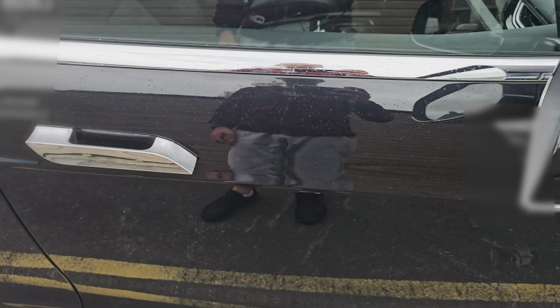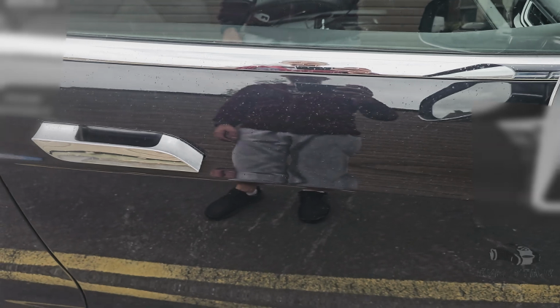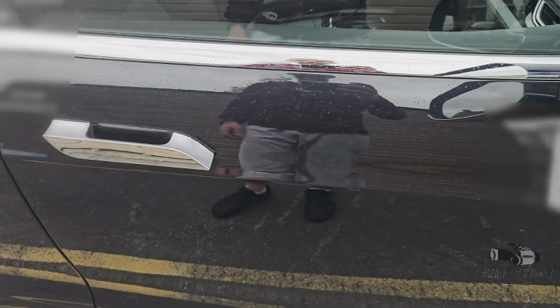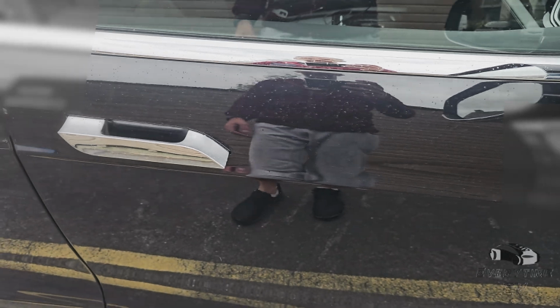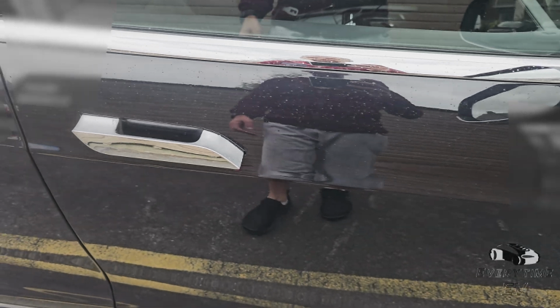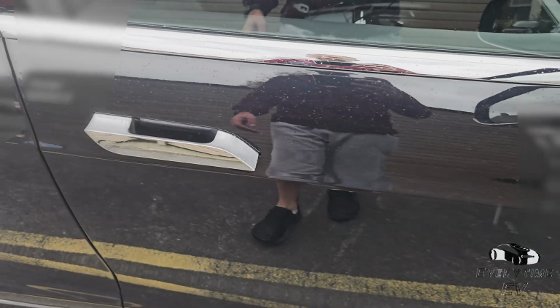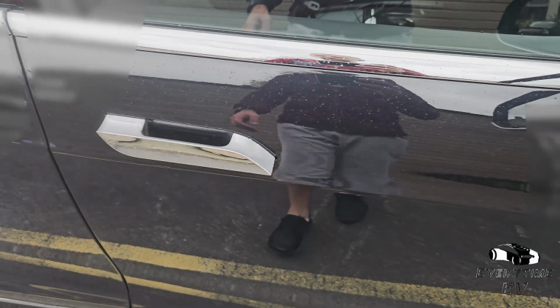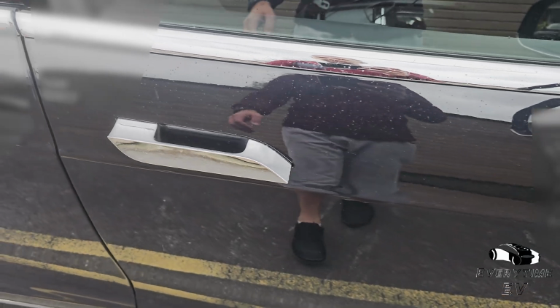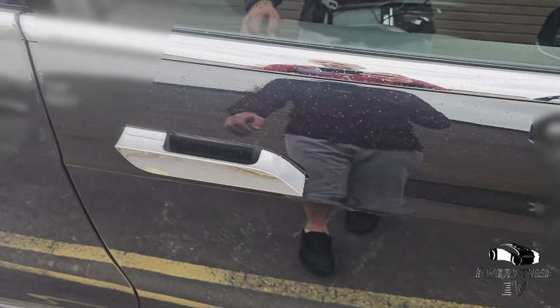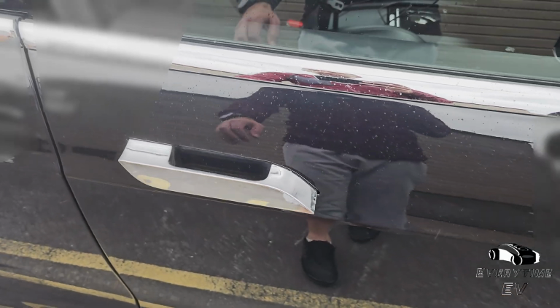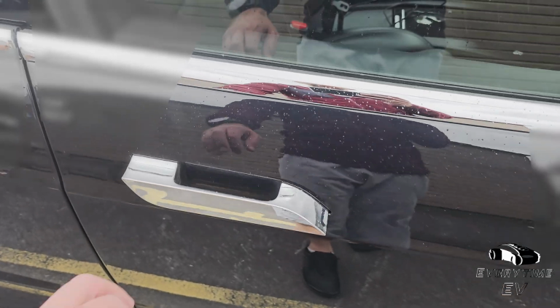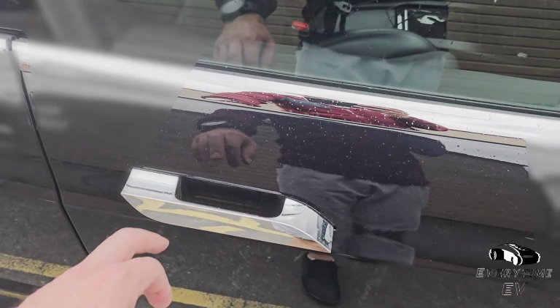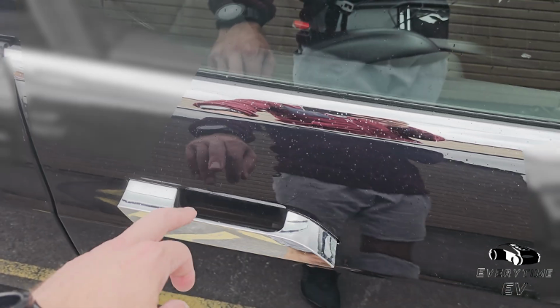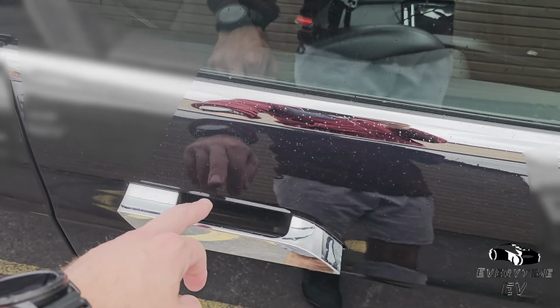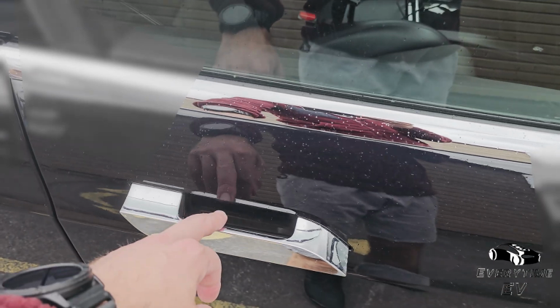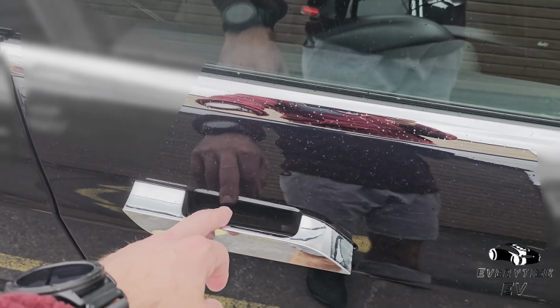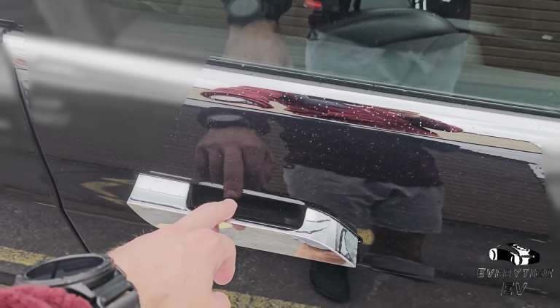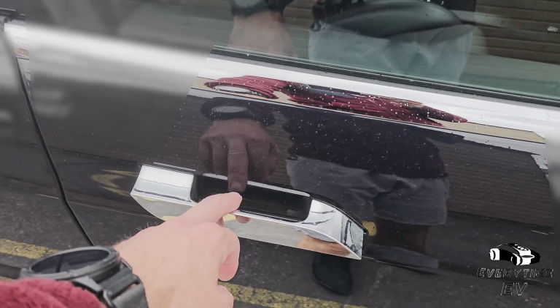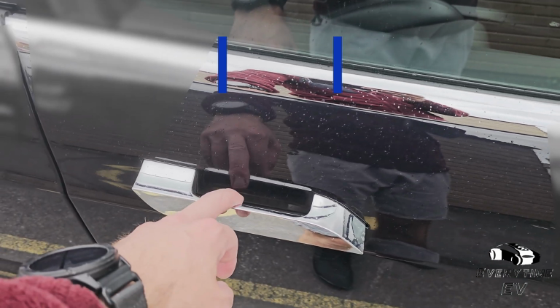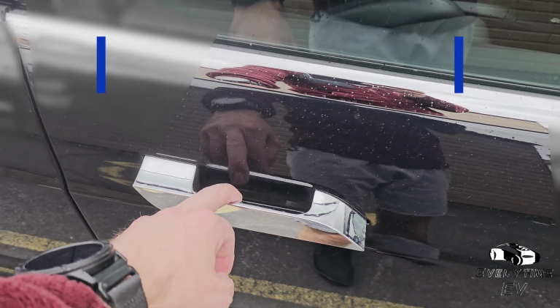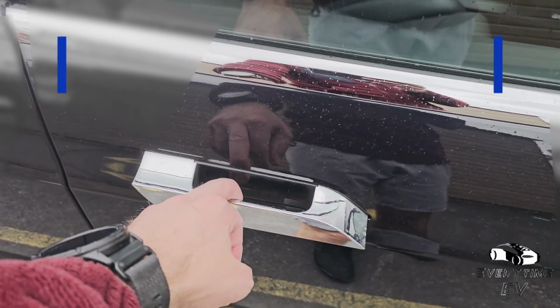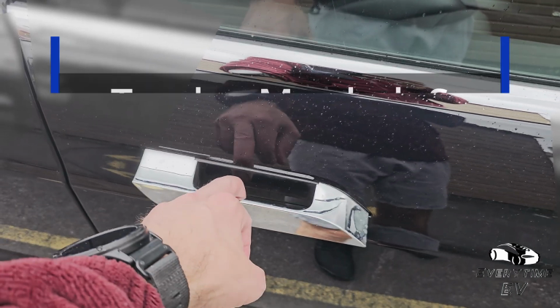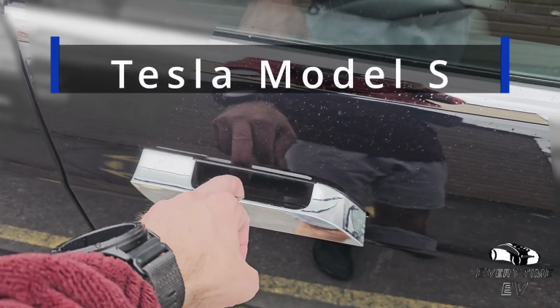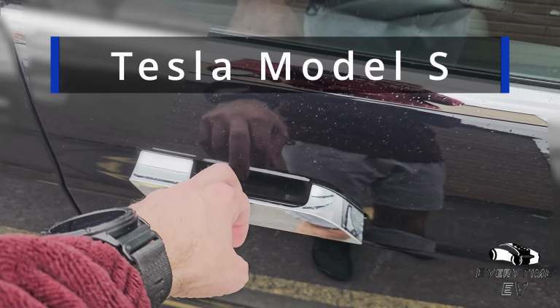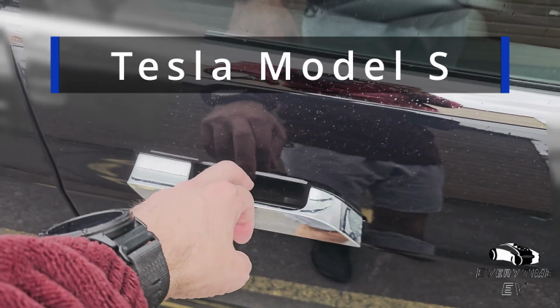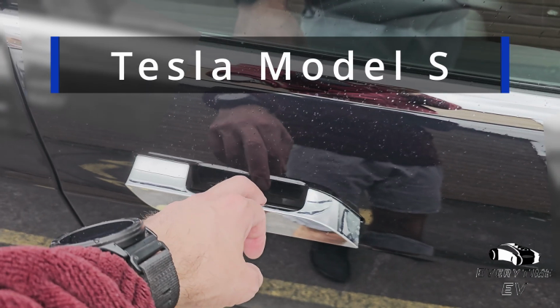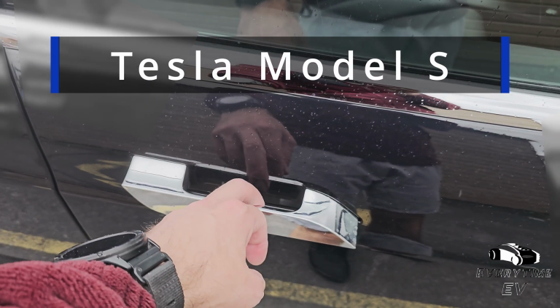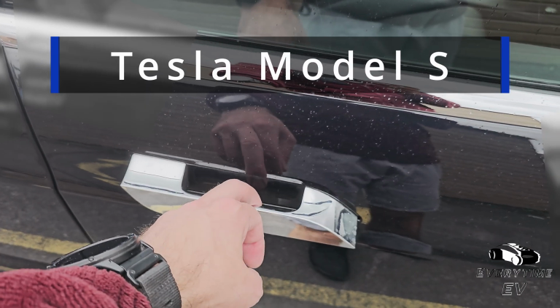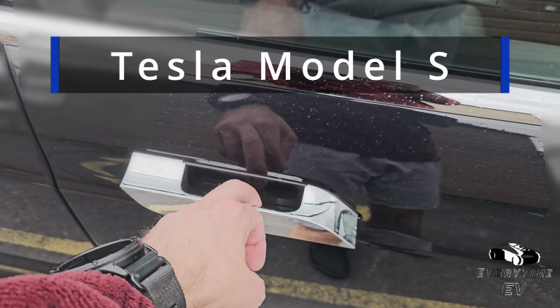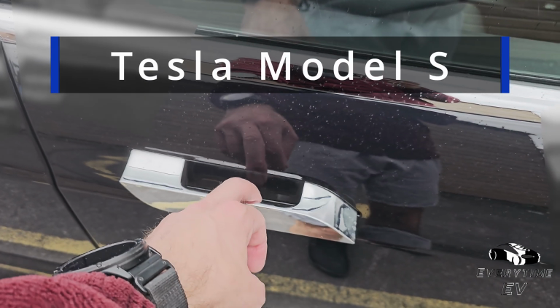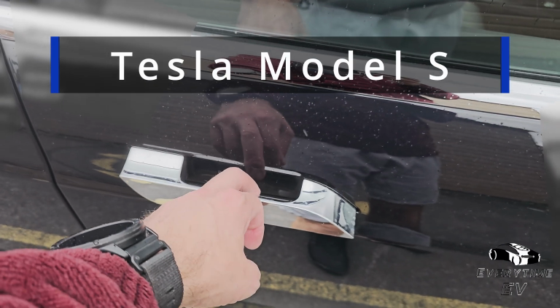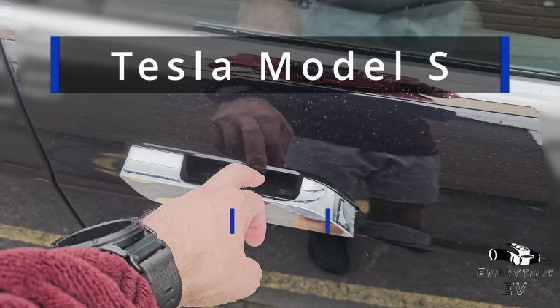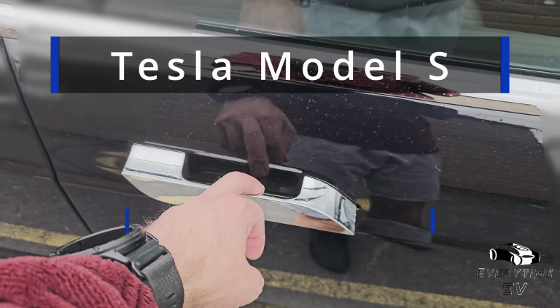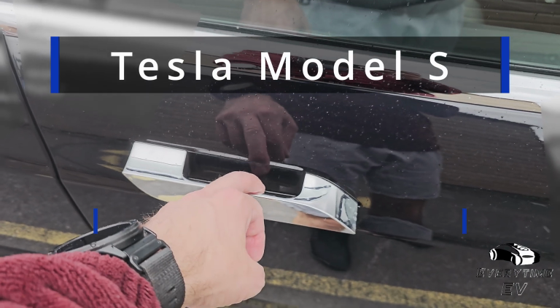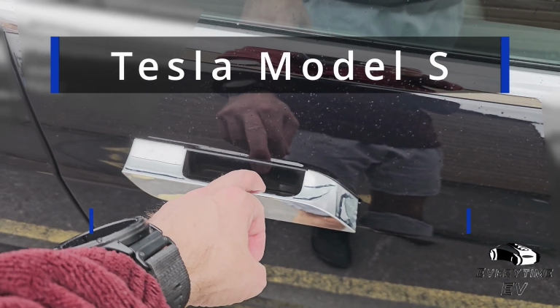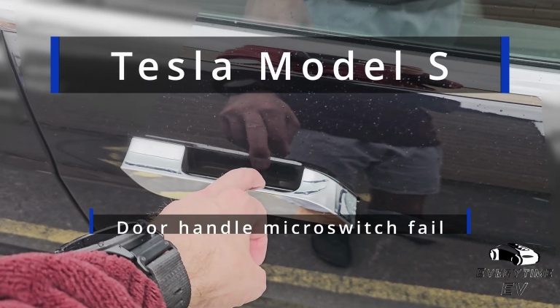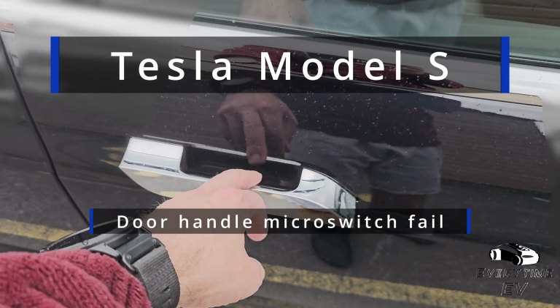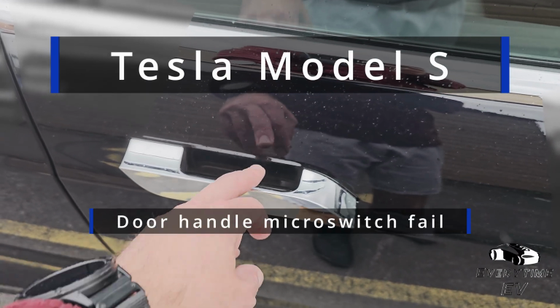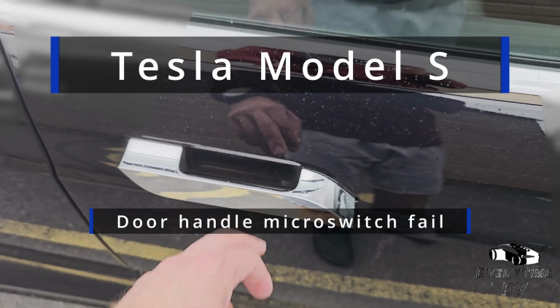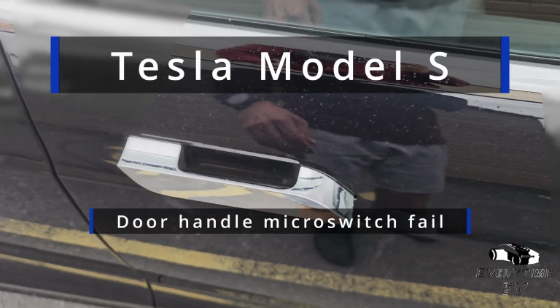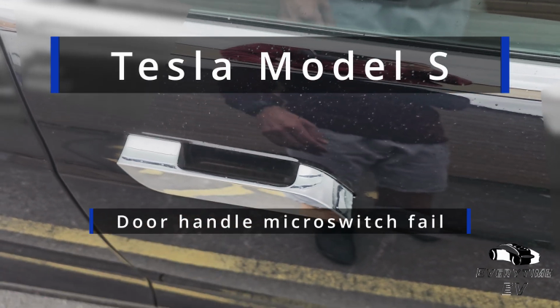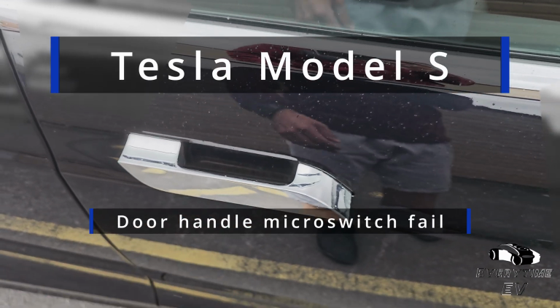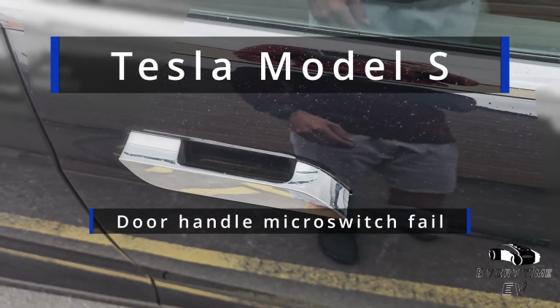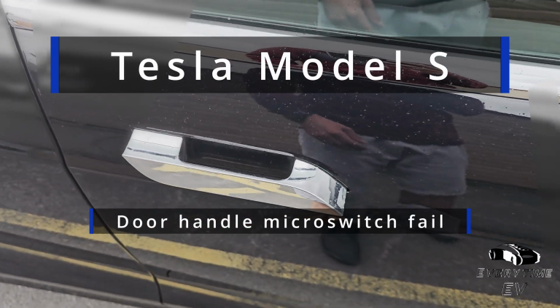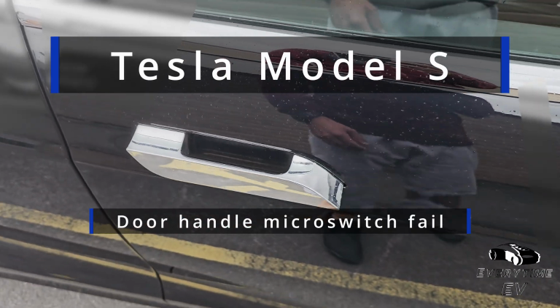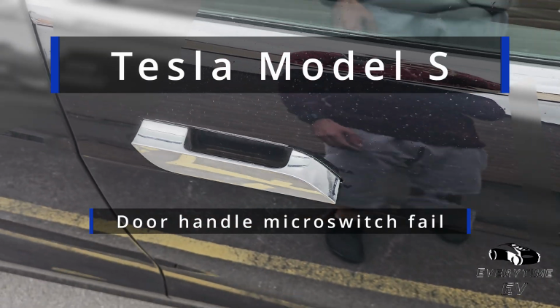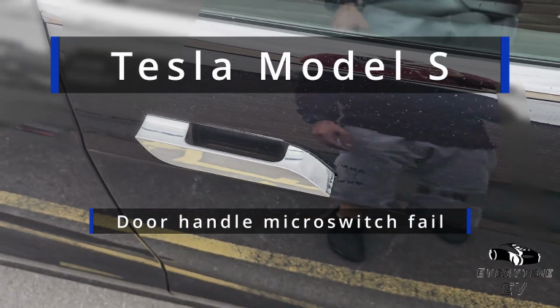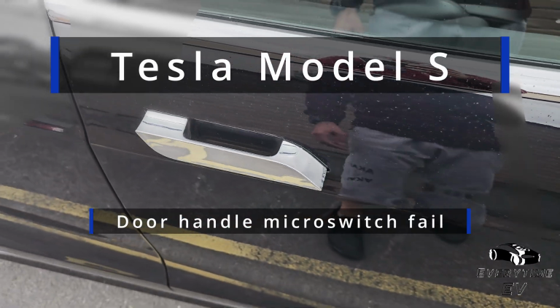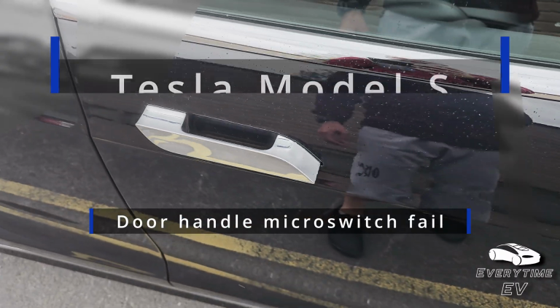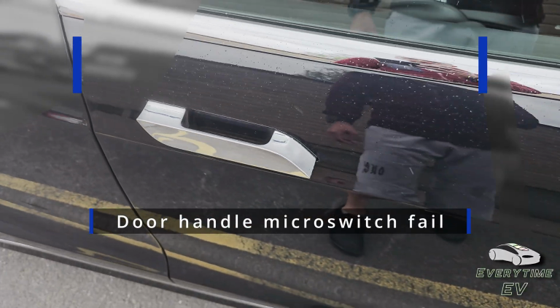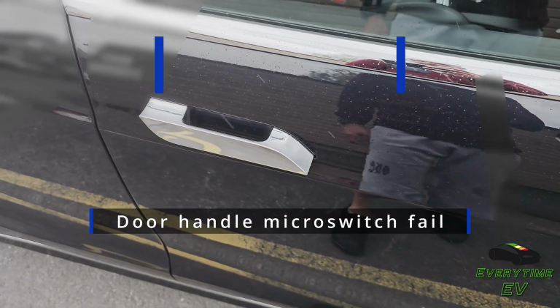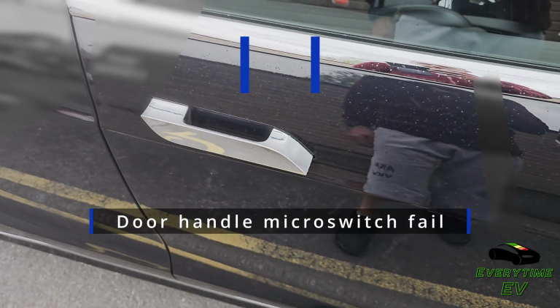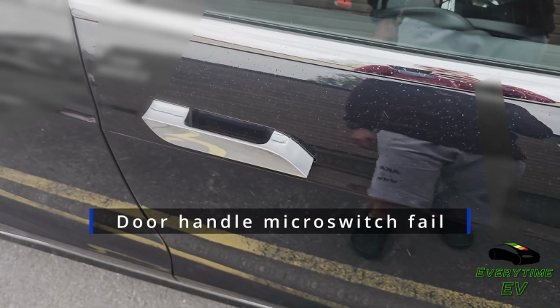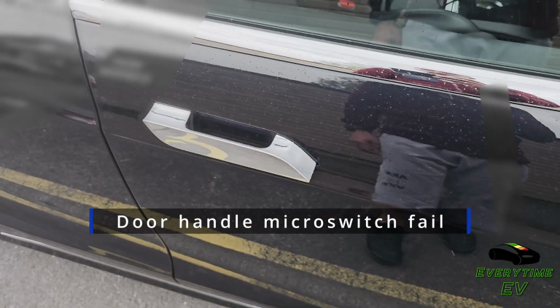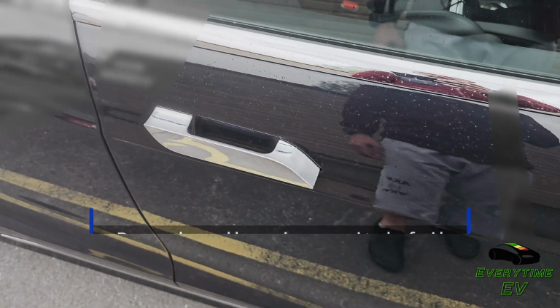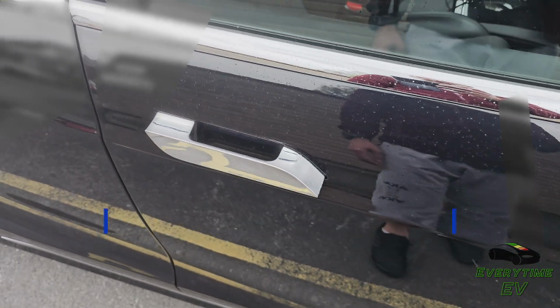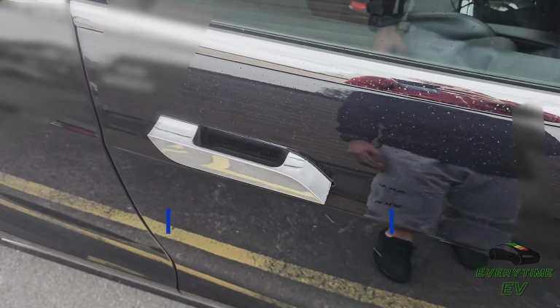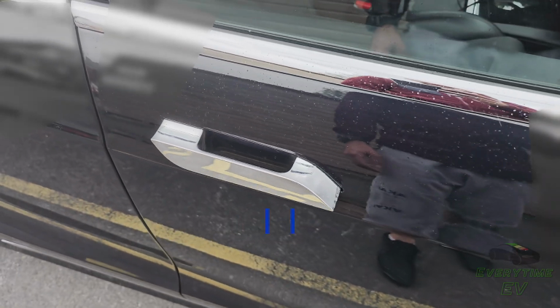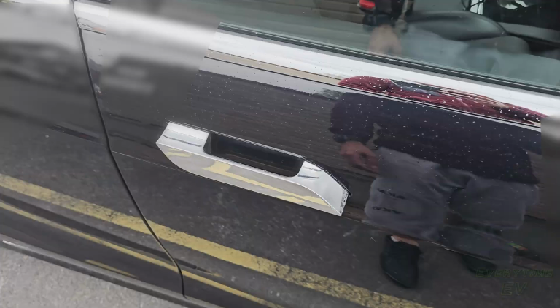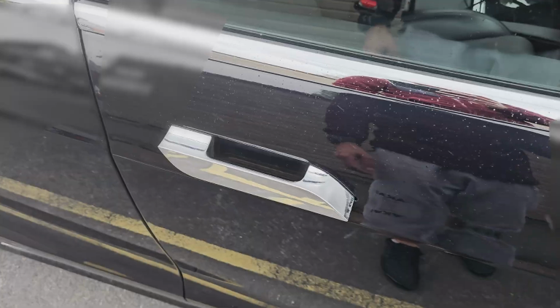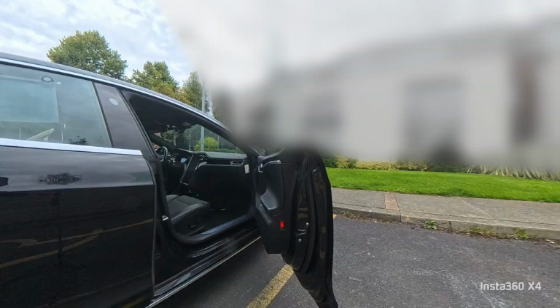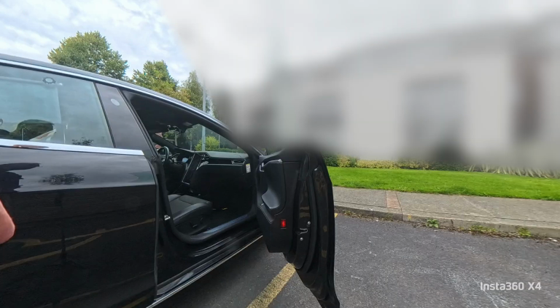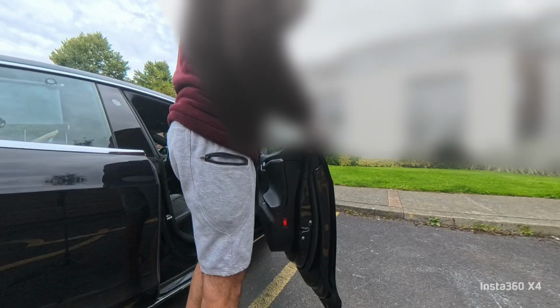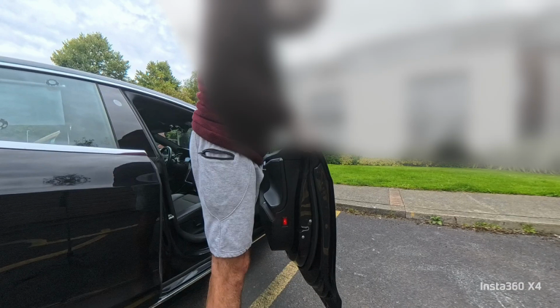I knew this would happen to my car eventually — the notorious Tesla Model S door handle micro switch problem. Let's get to work.